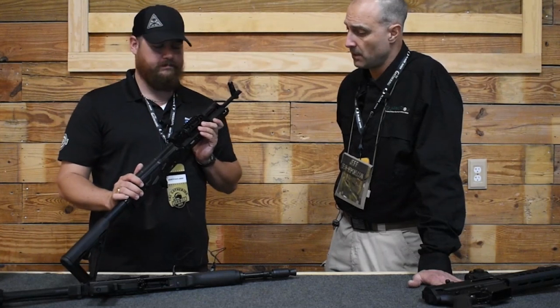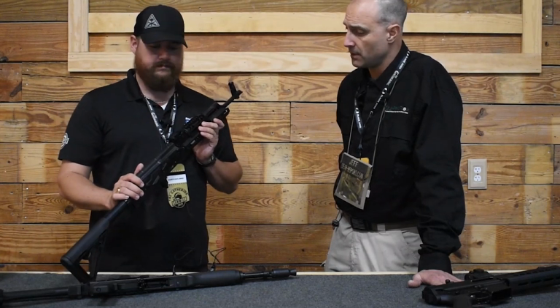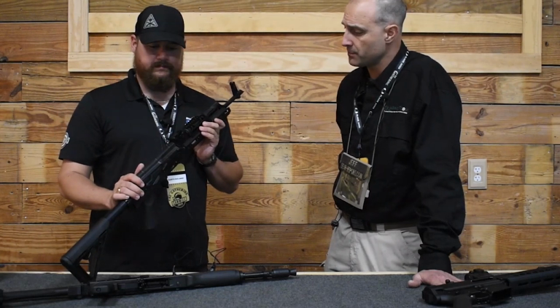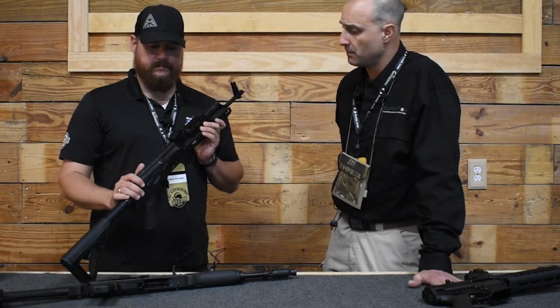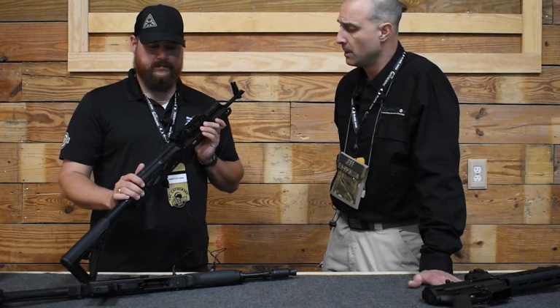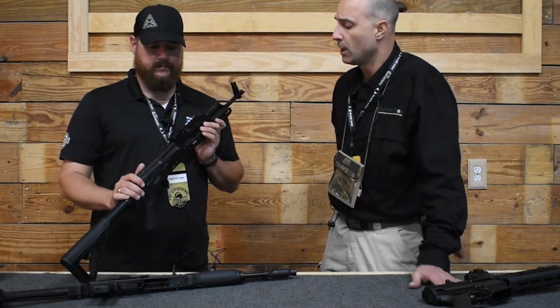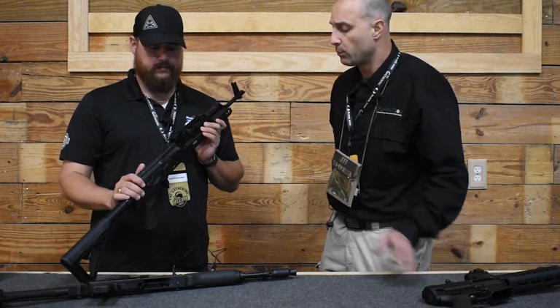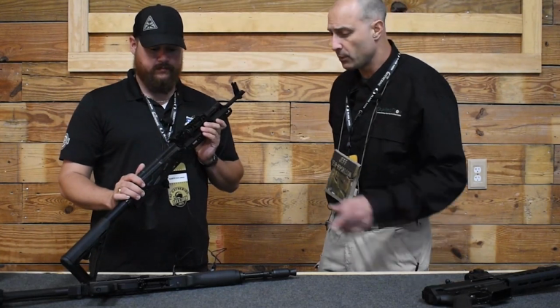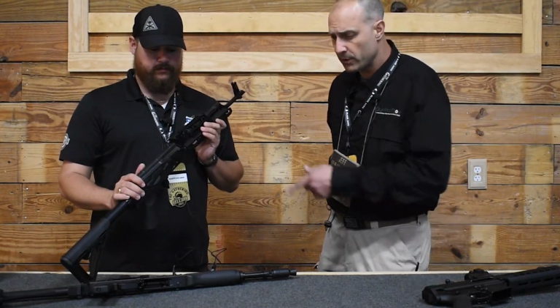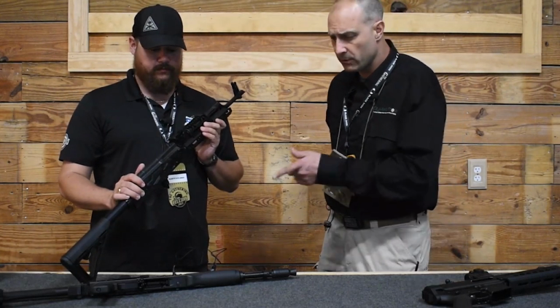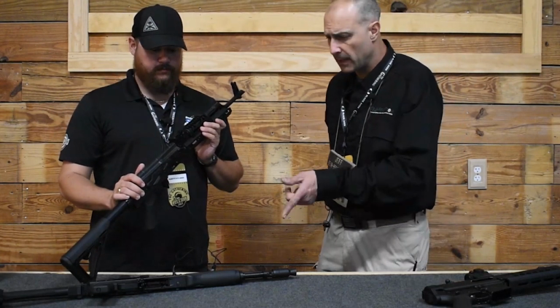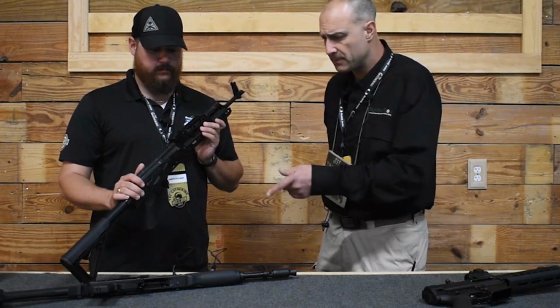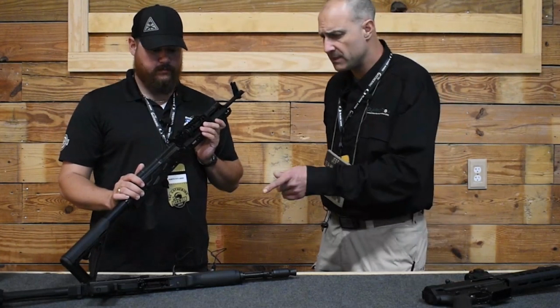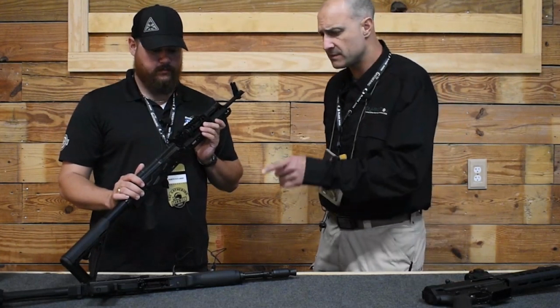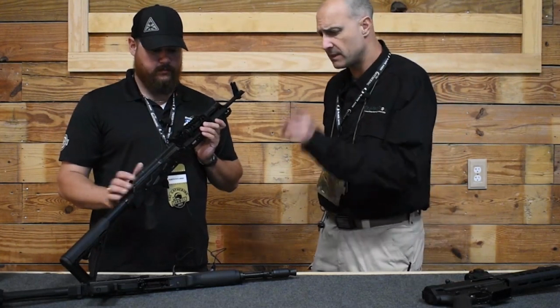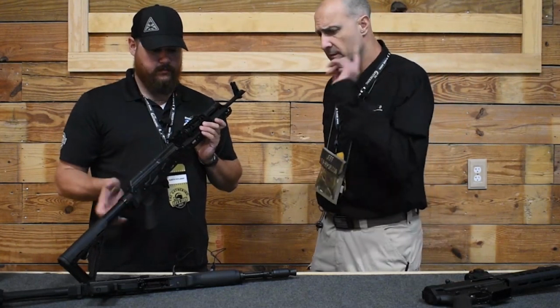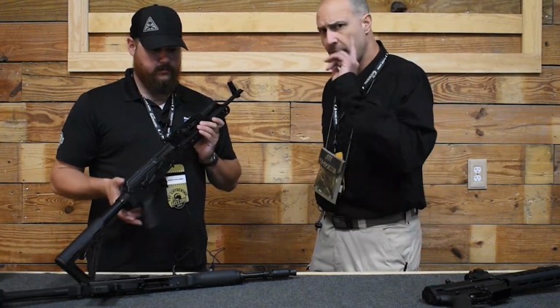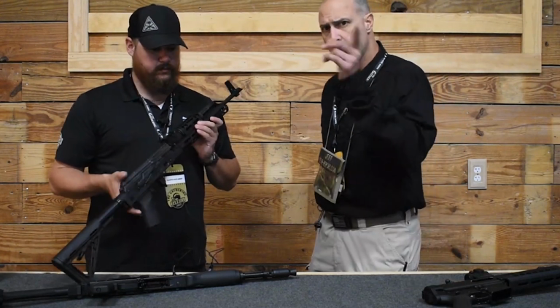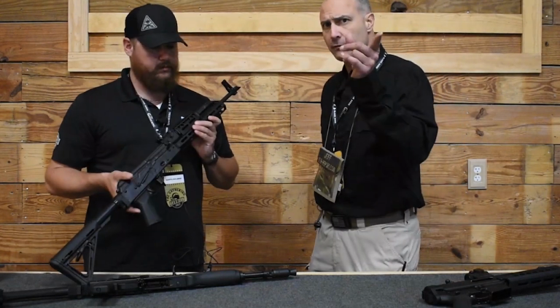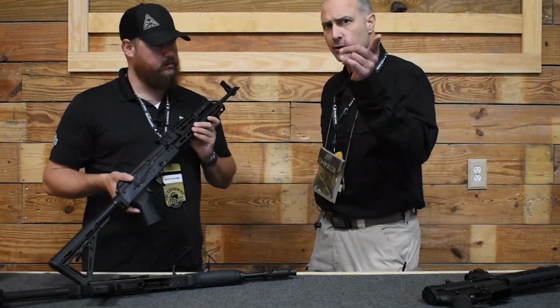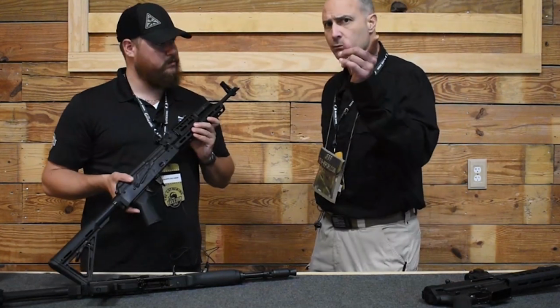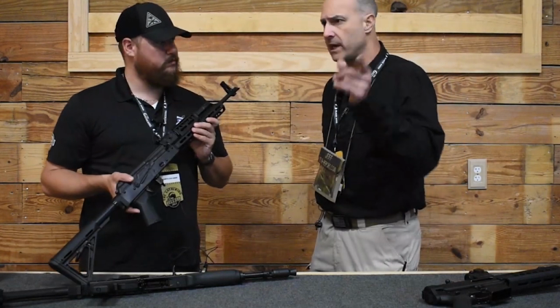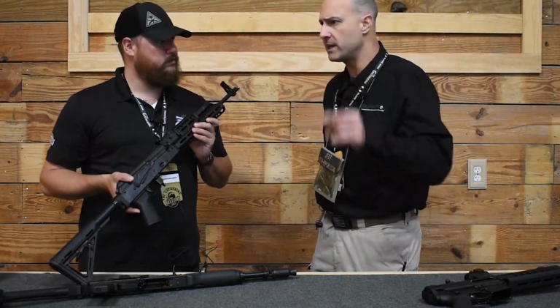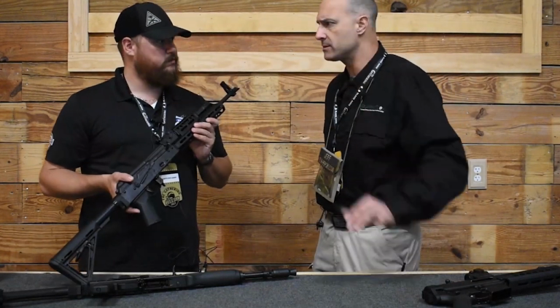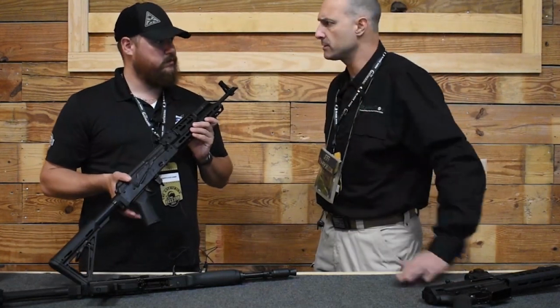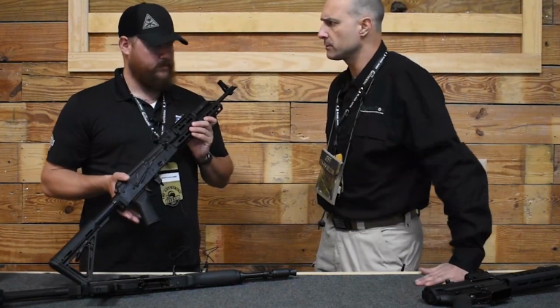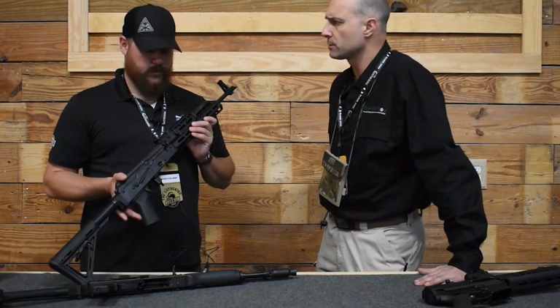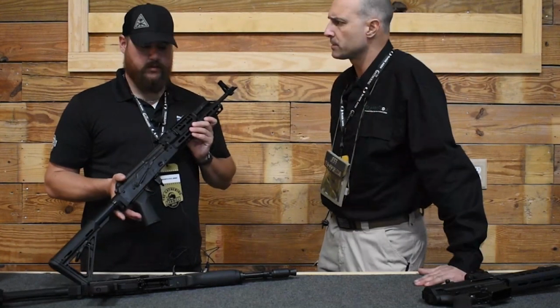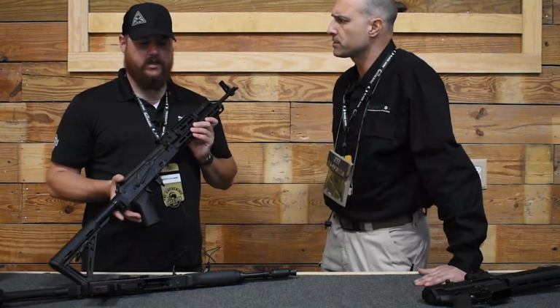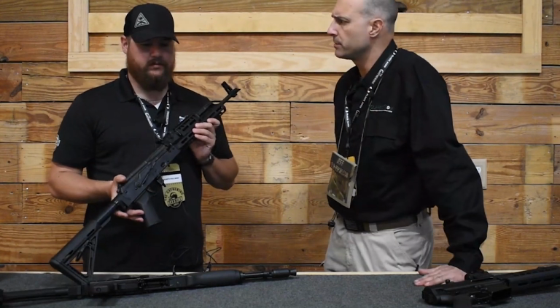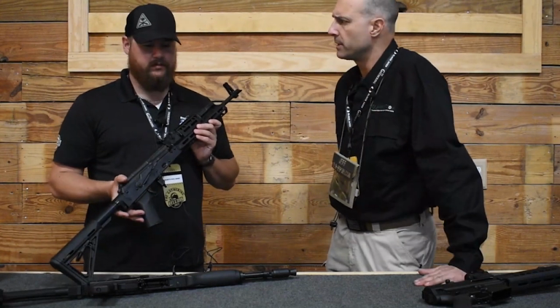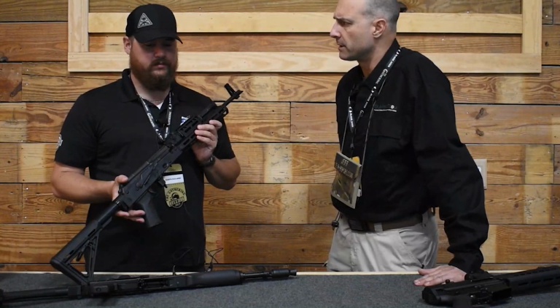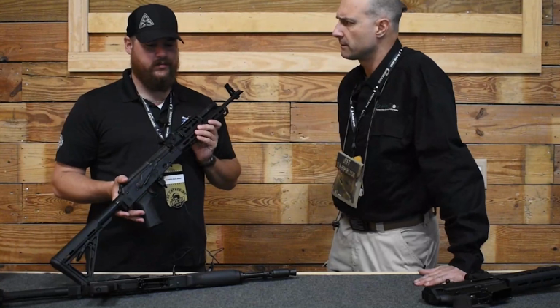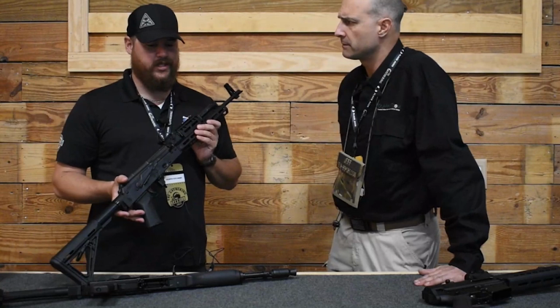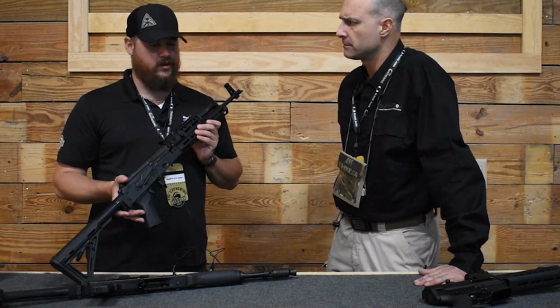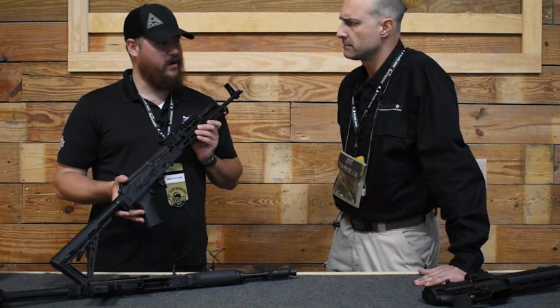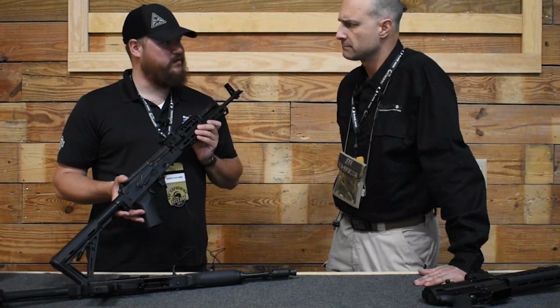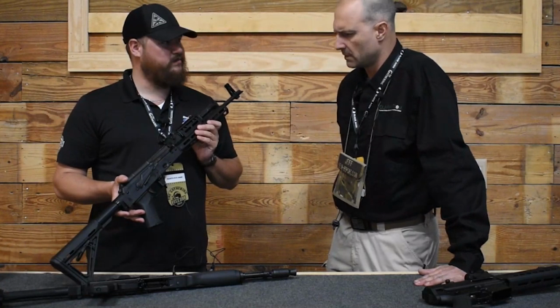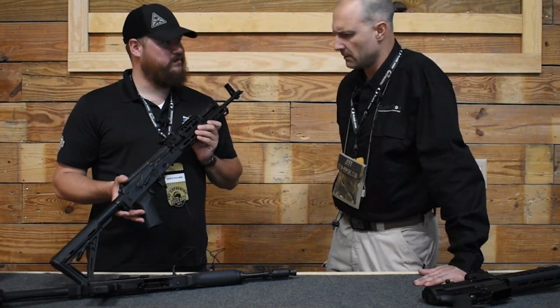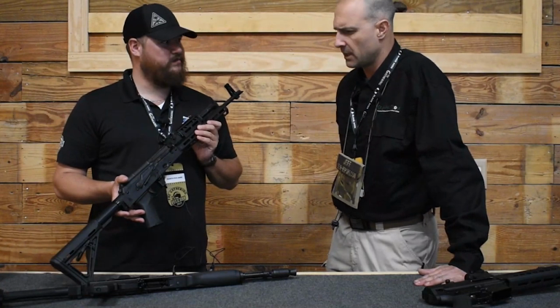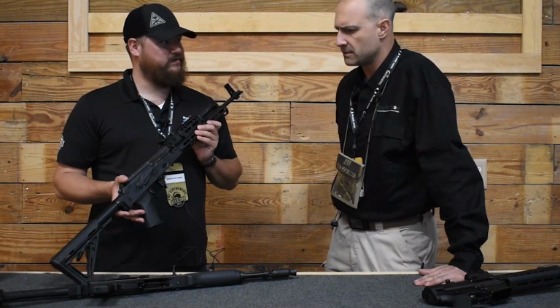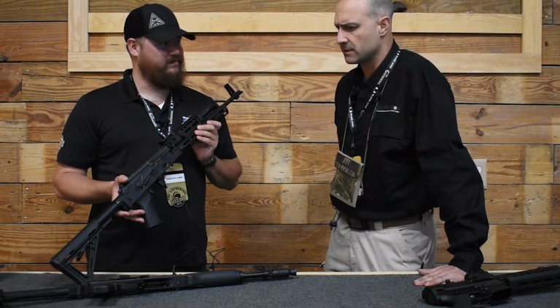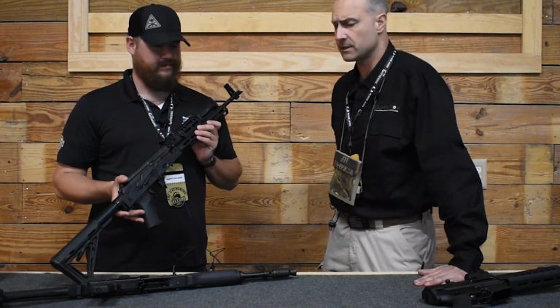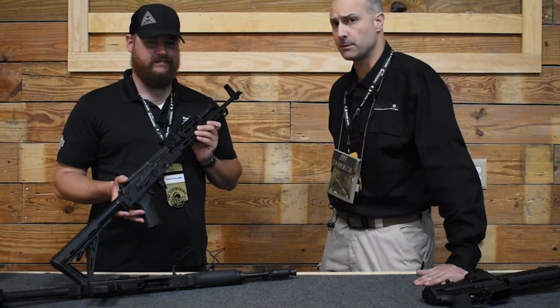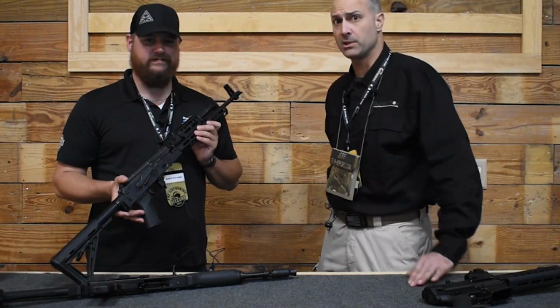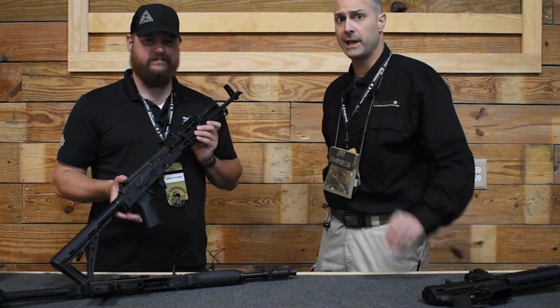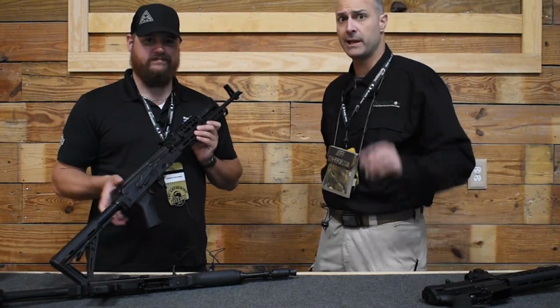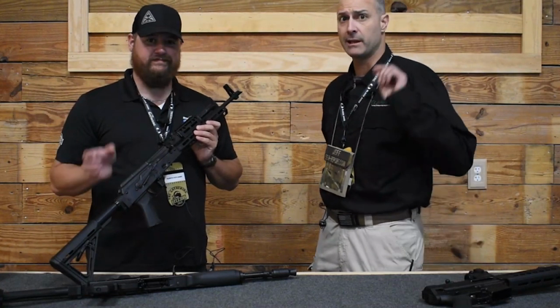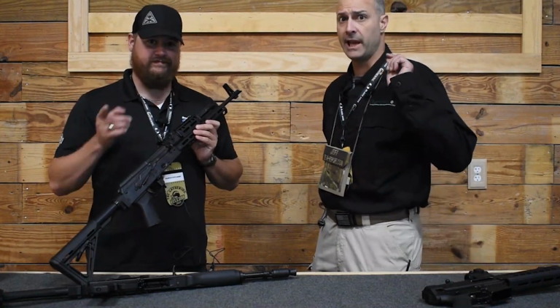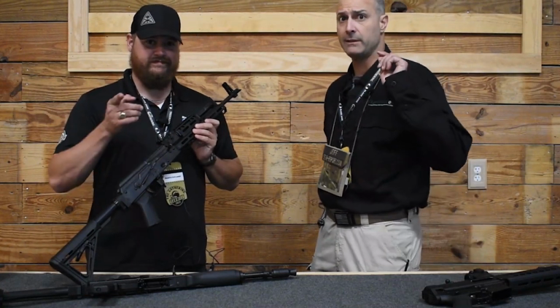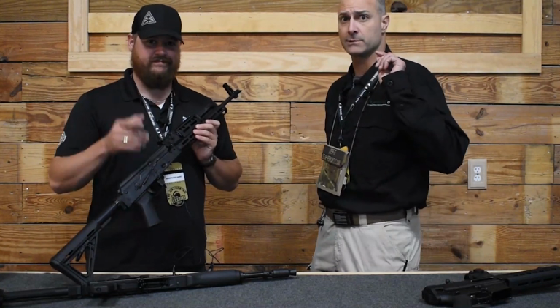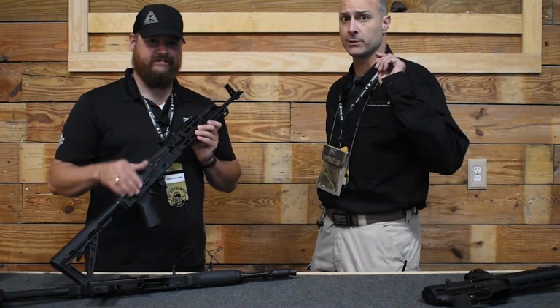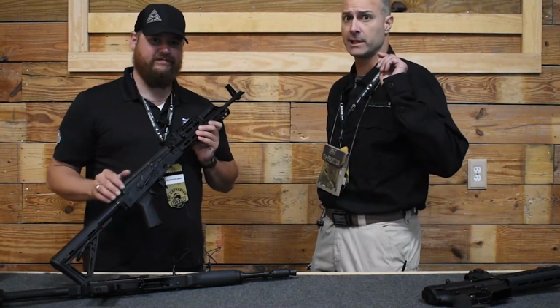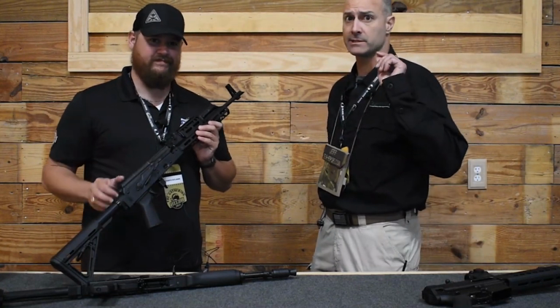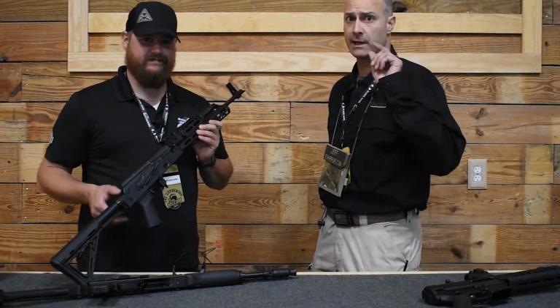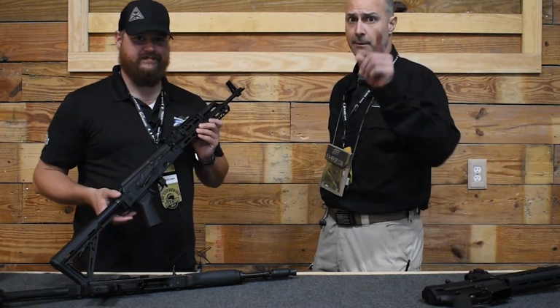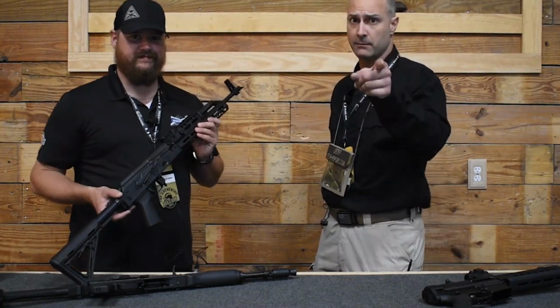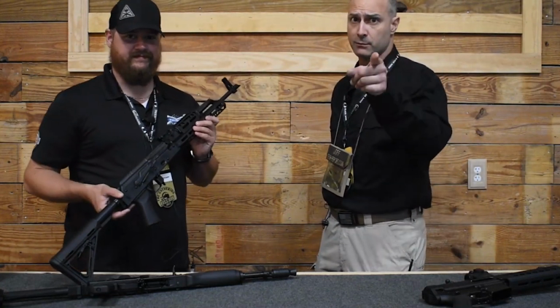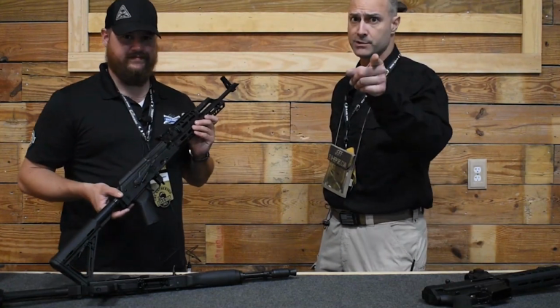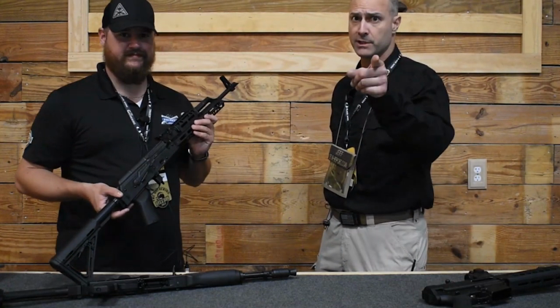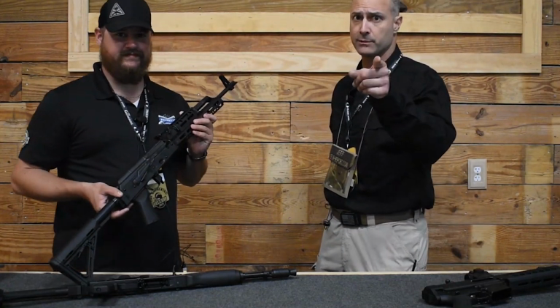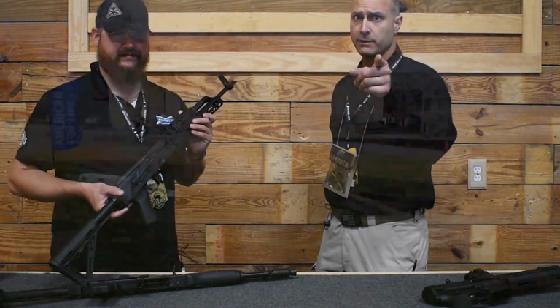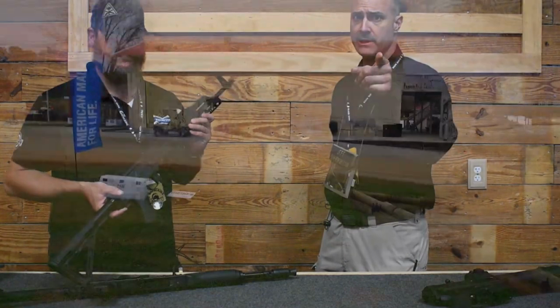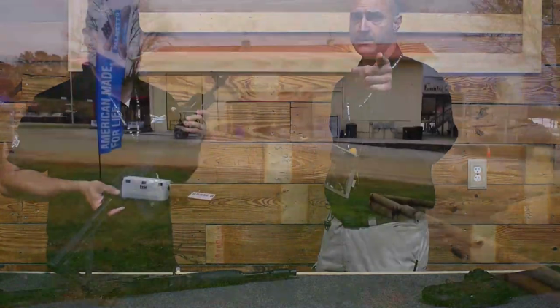Why don't we grab these and head over to the range and do a little shooting? Sounds great — all right, sounds like a plan. Till next time, we'll see you at the range.